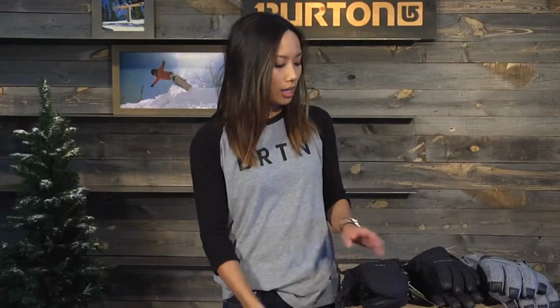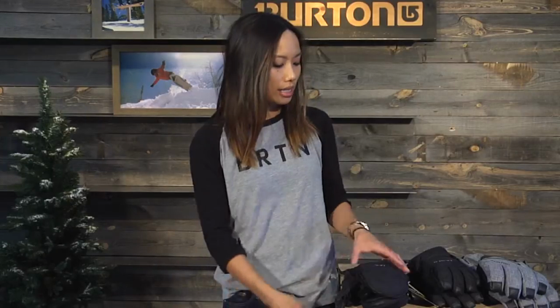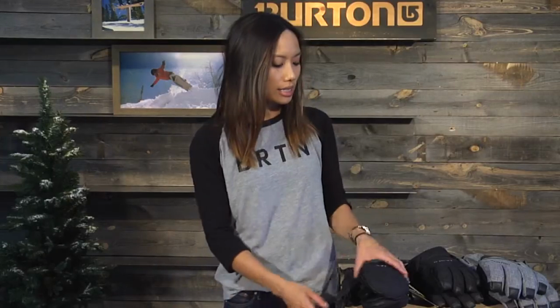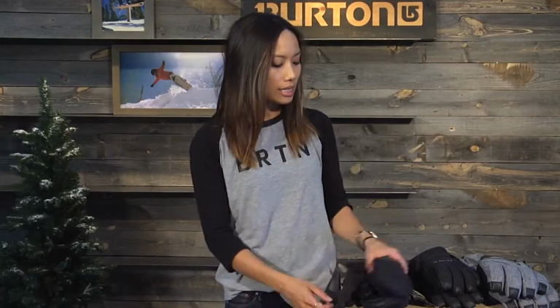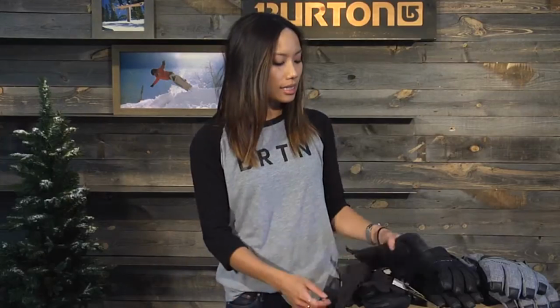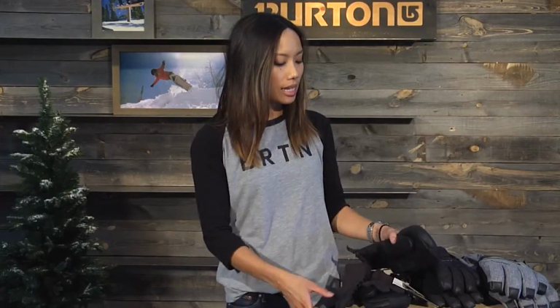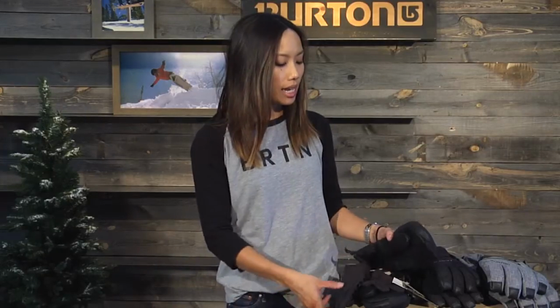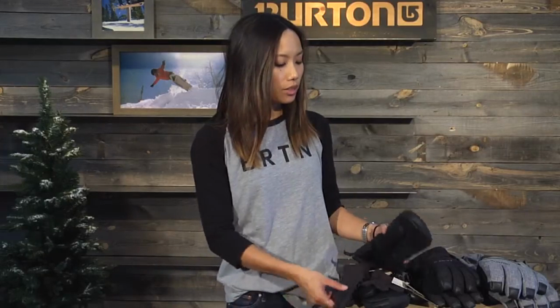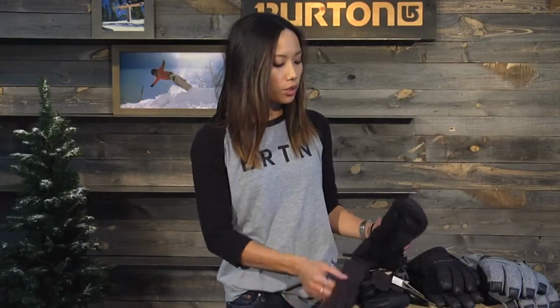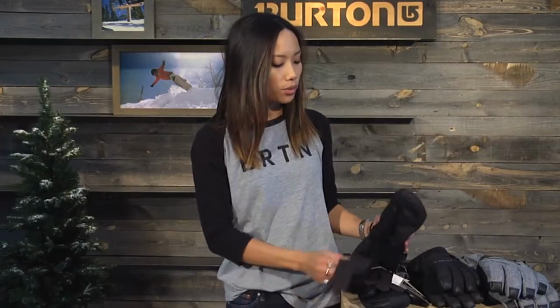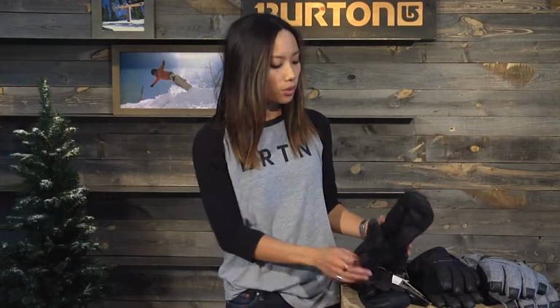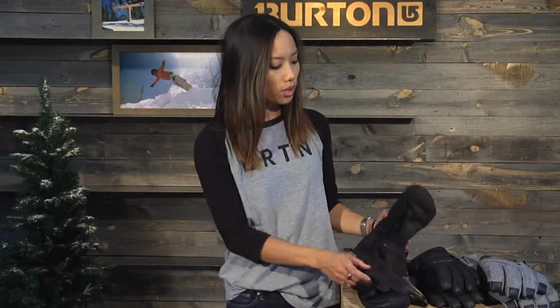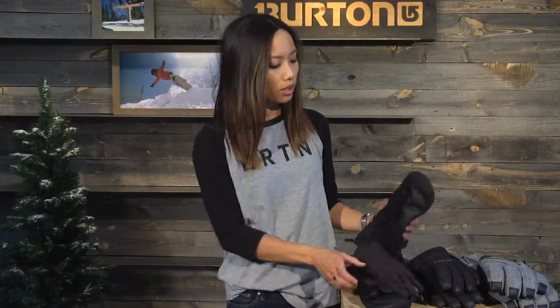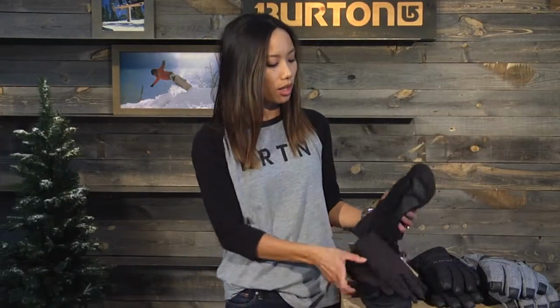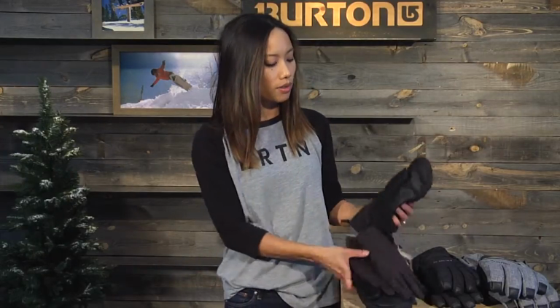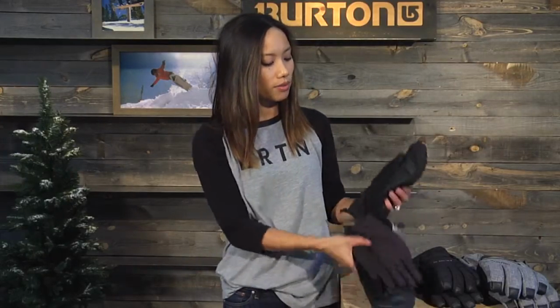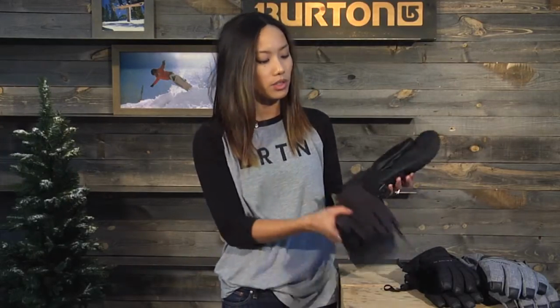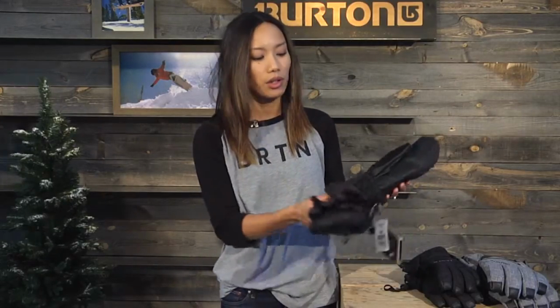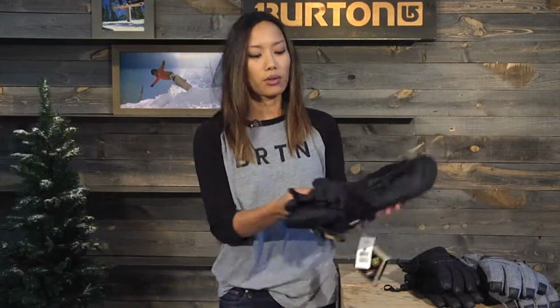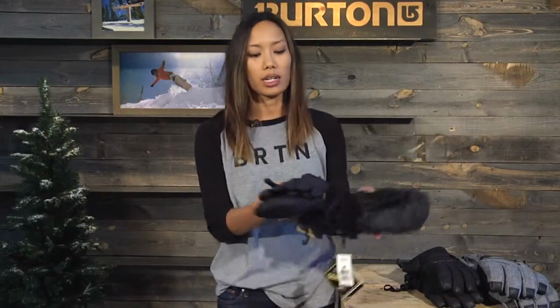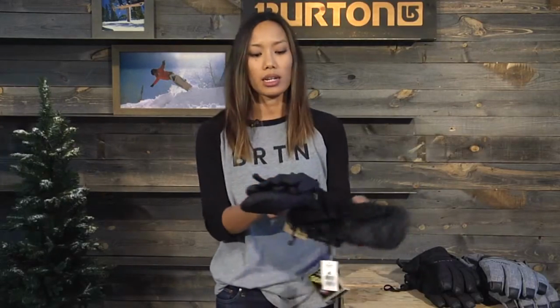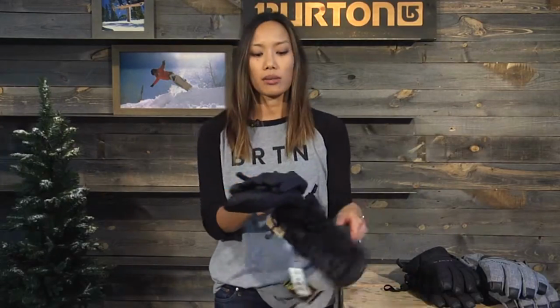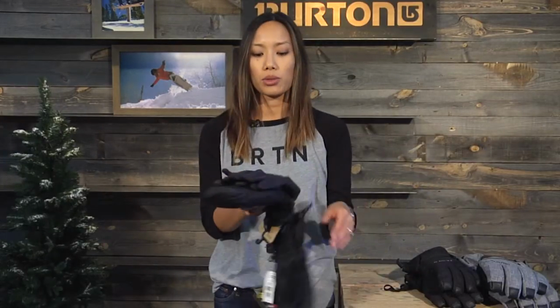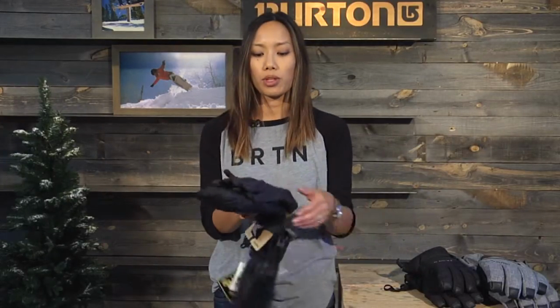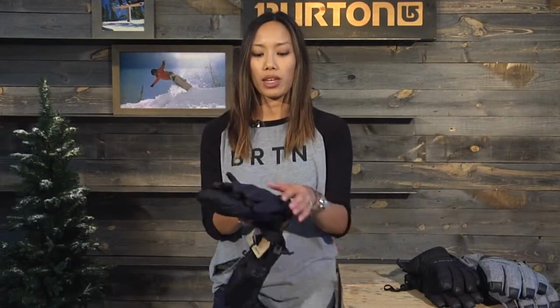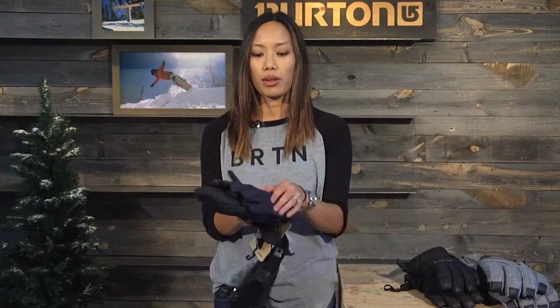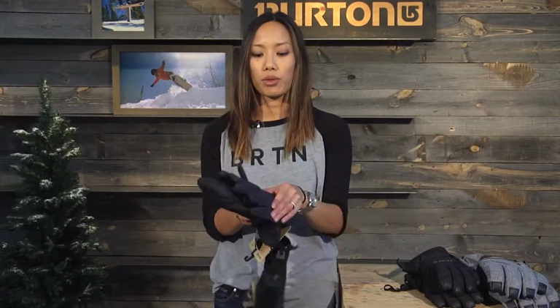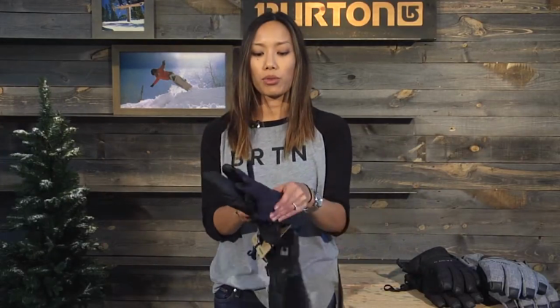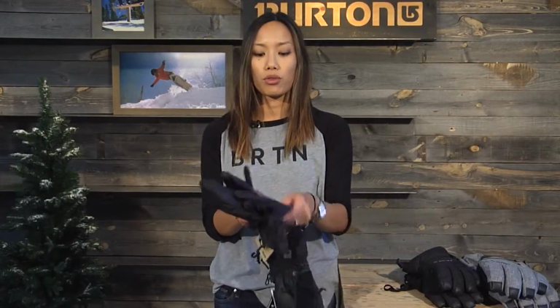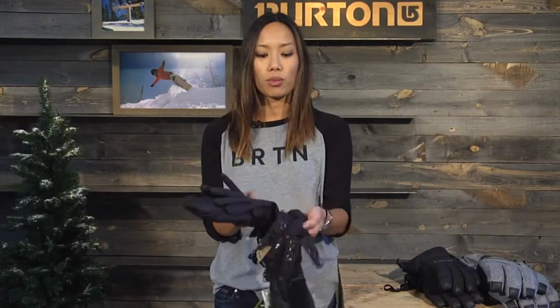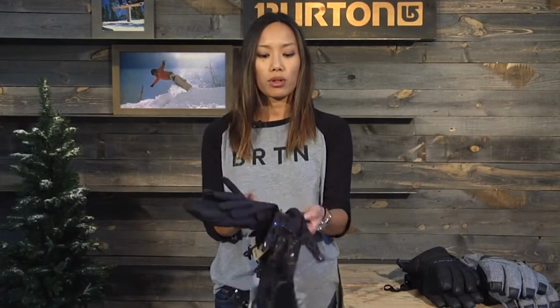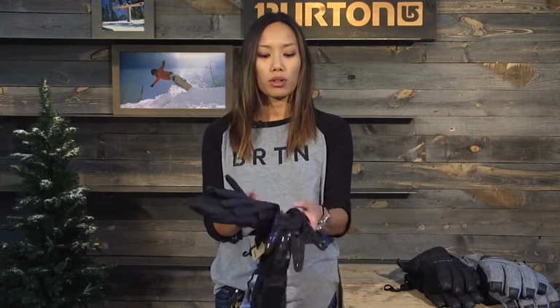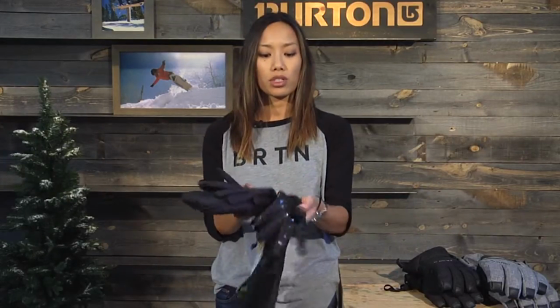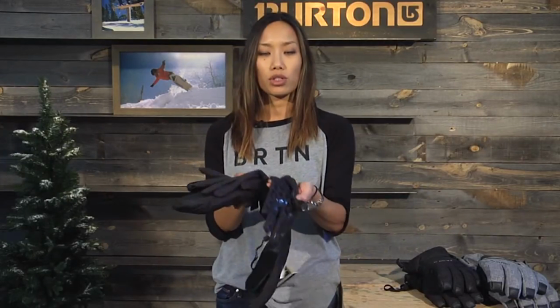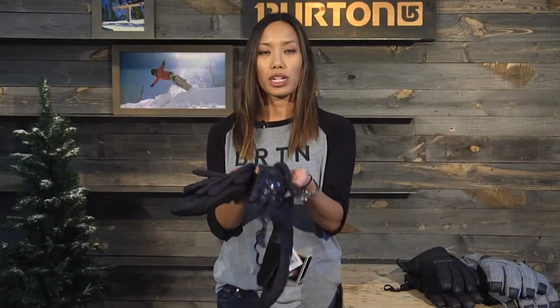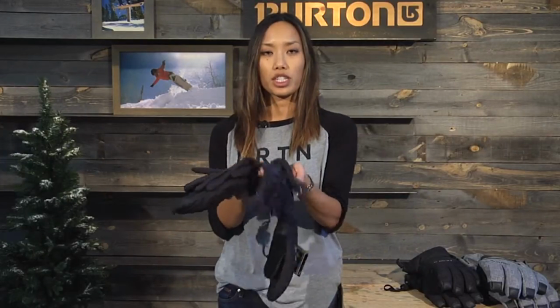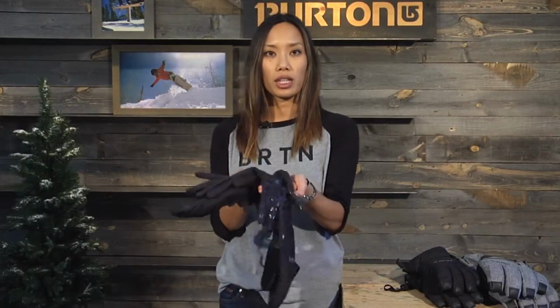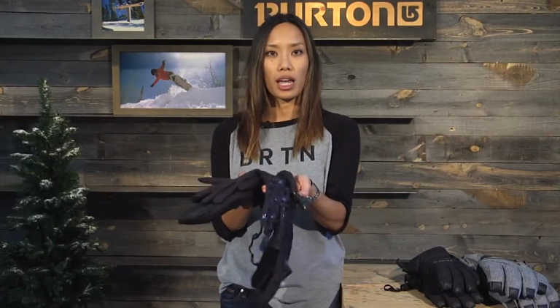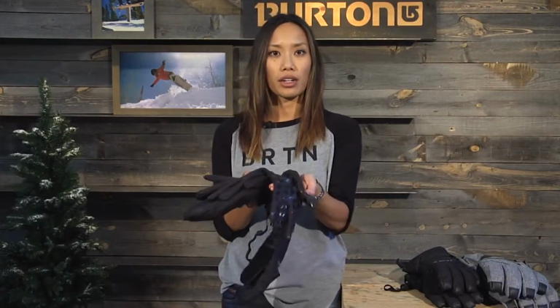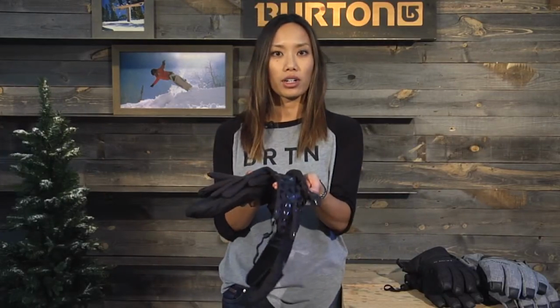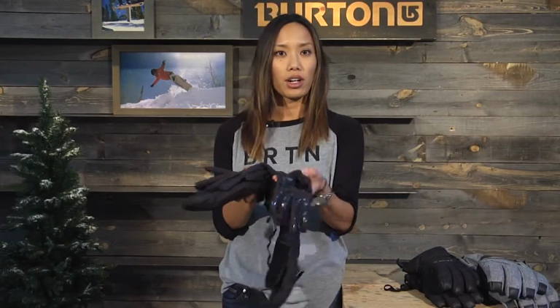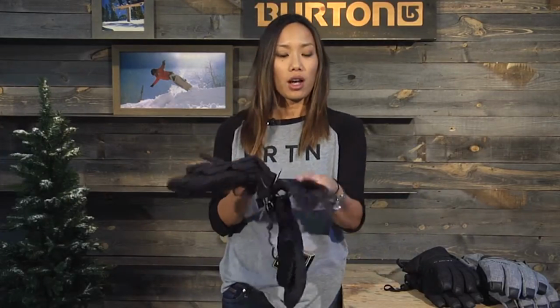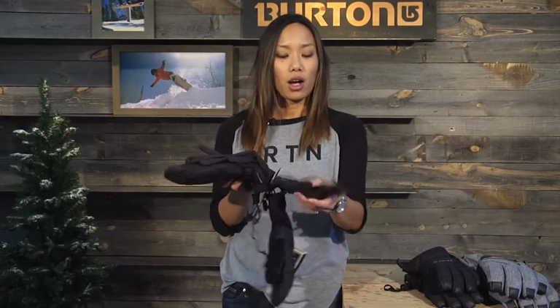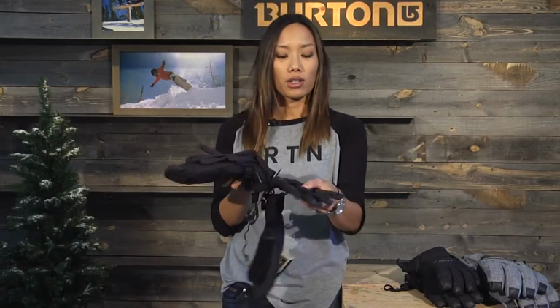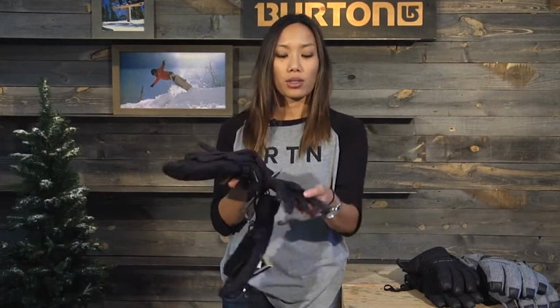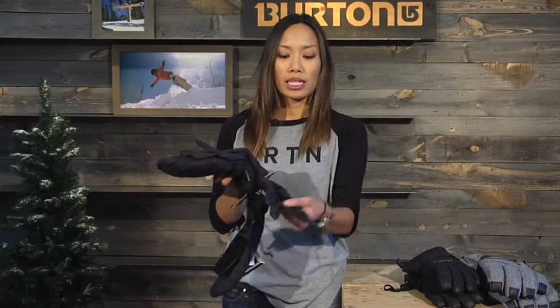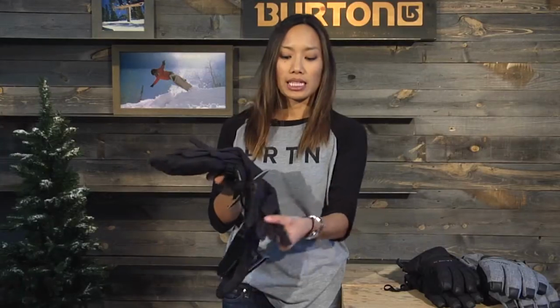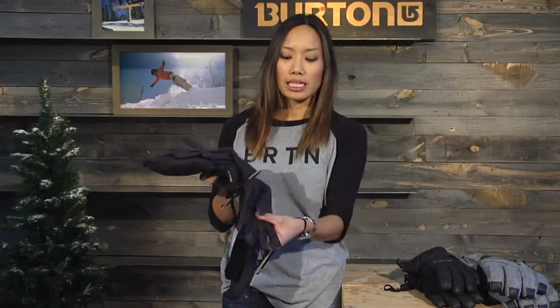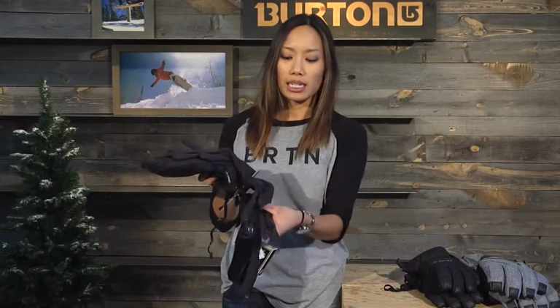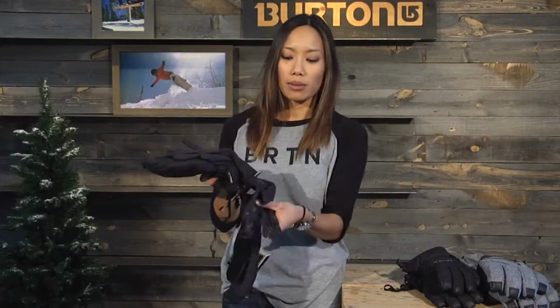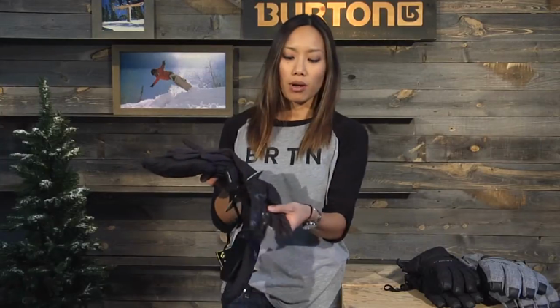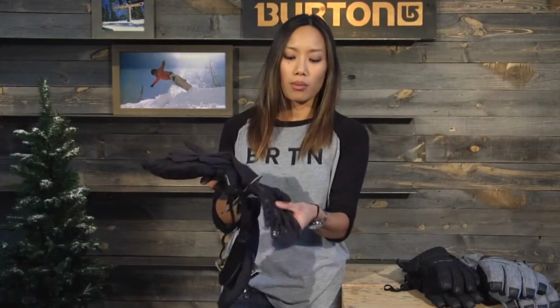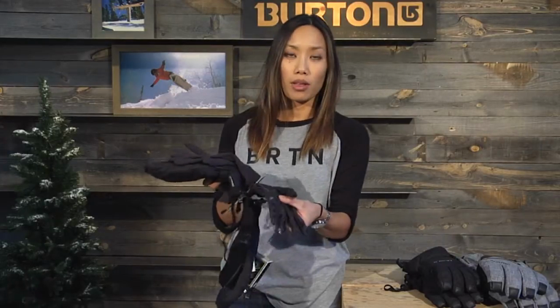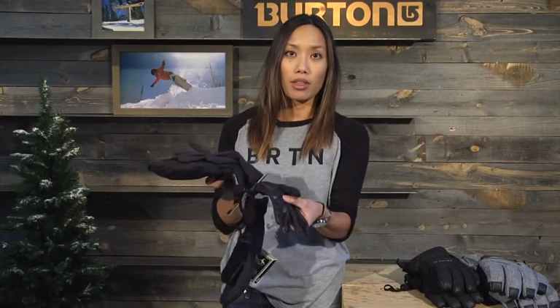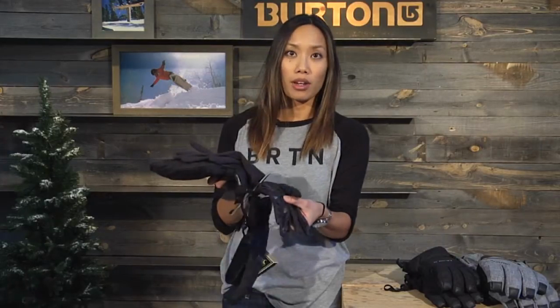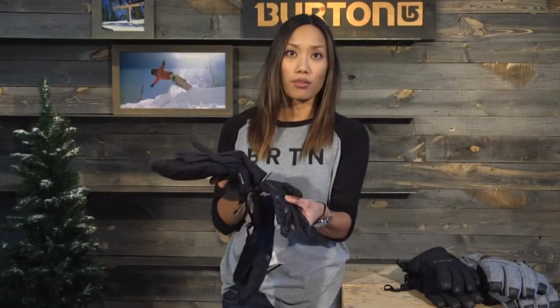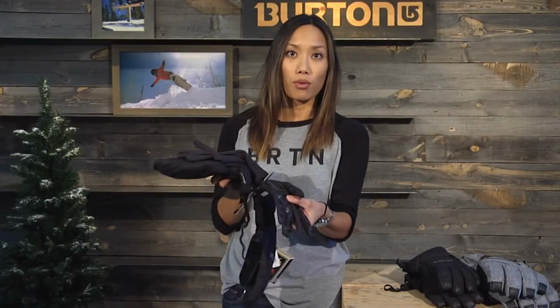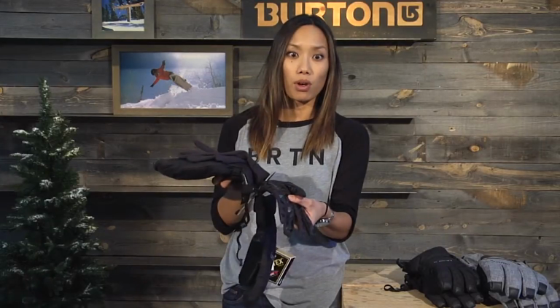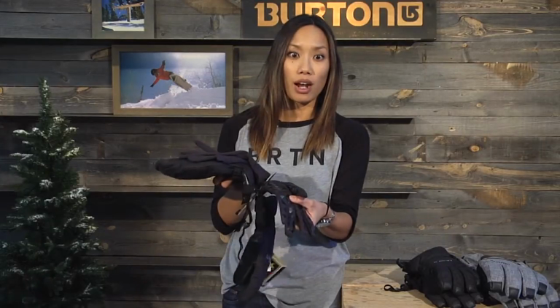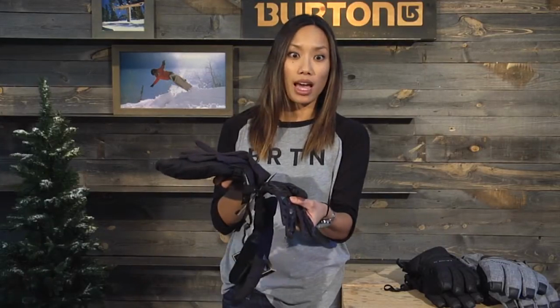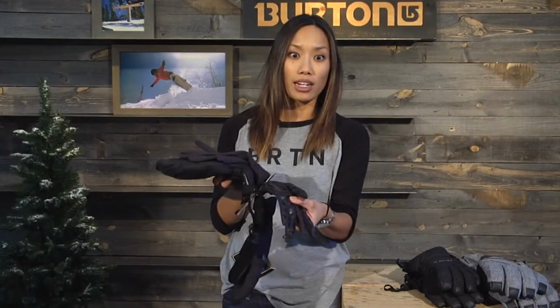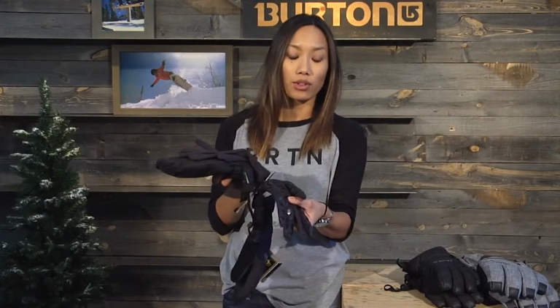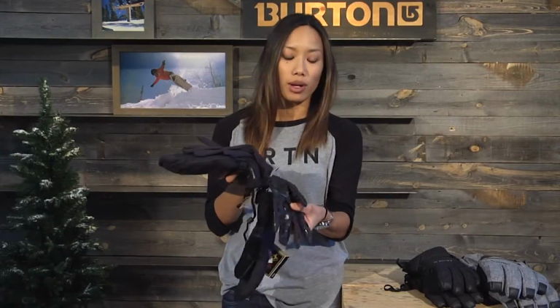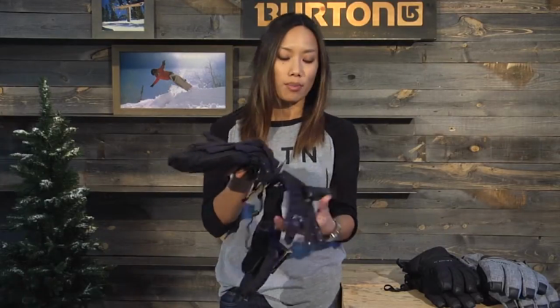This is a 2-in-1 glove, so it comes with a removable stretch liner. It also has a sticky palm on there for added grip.